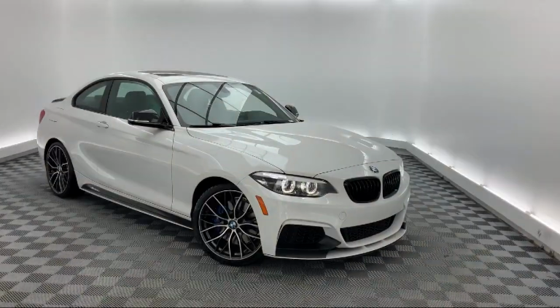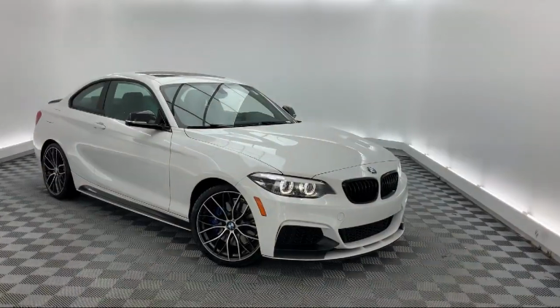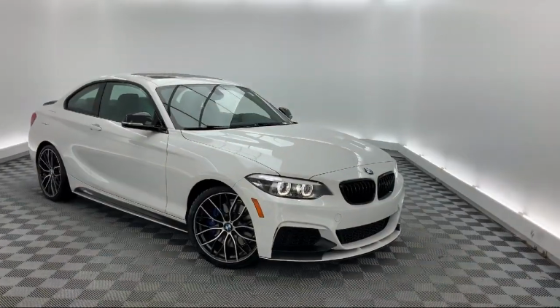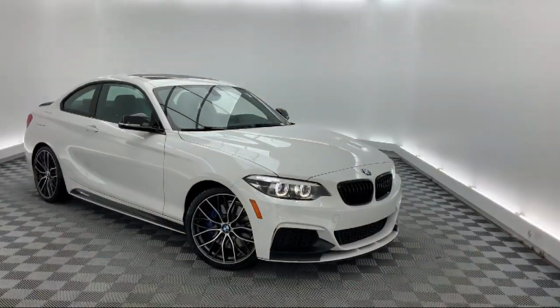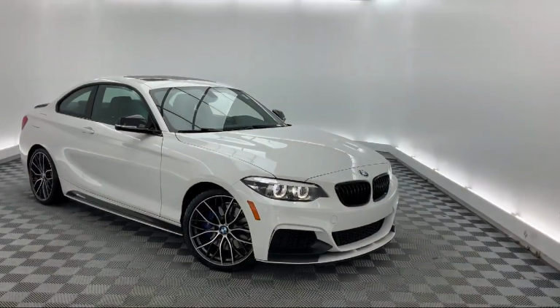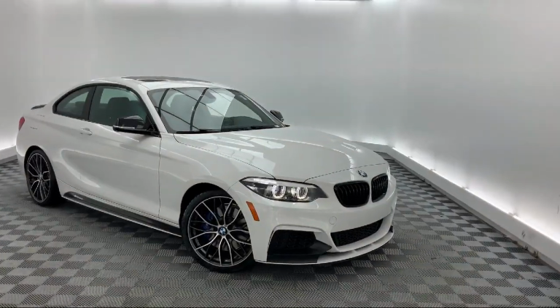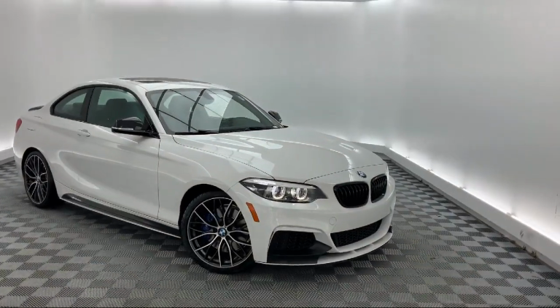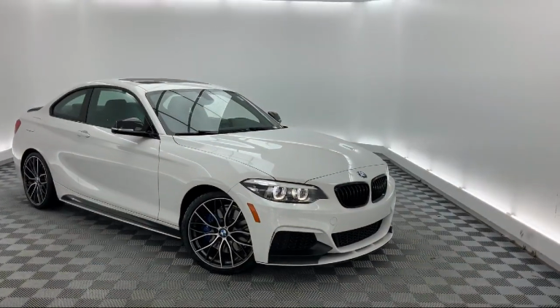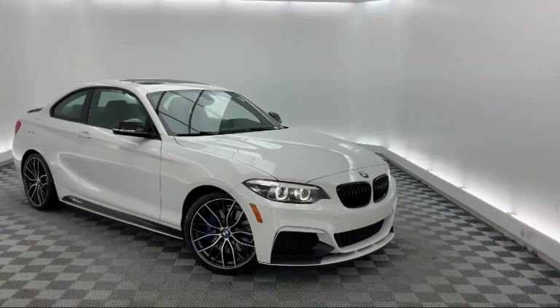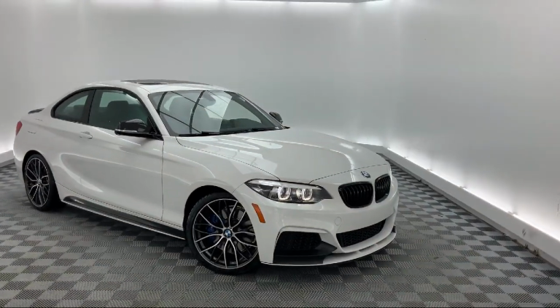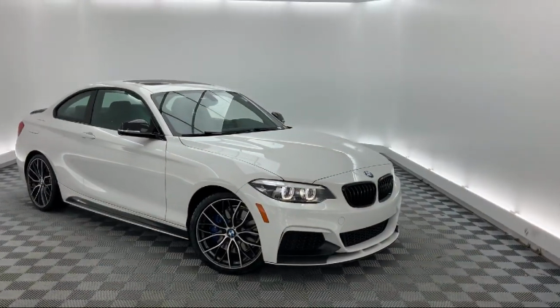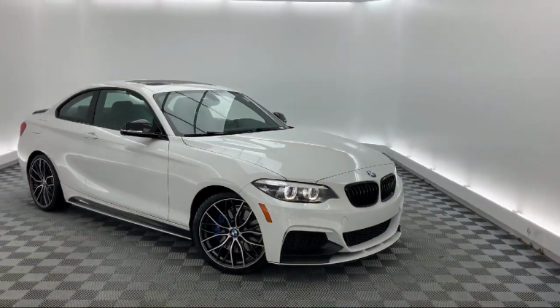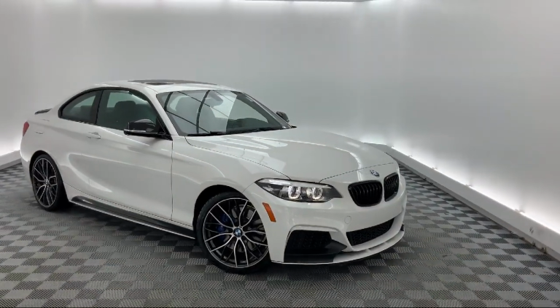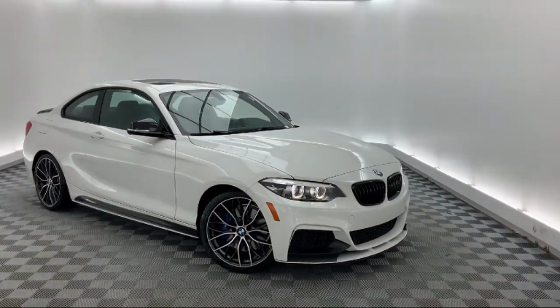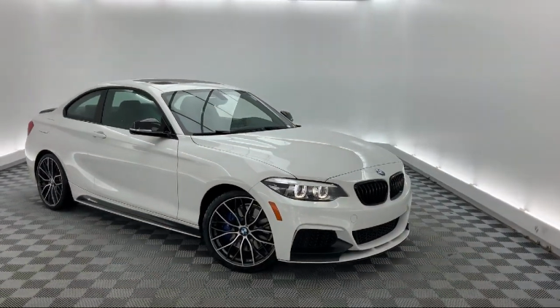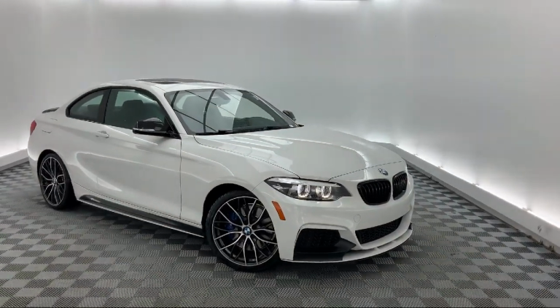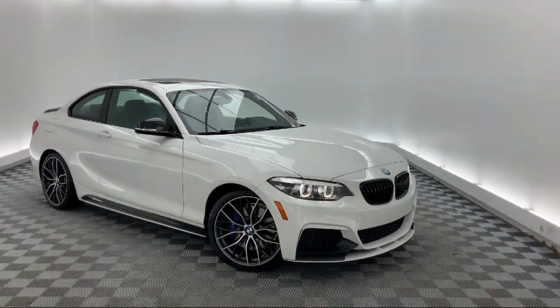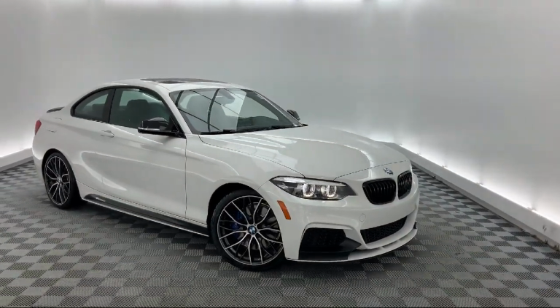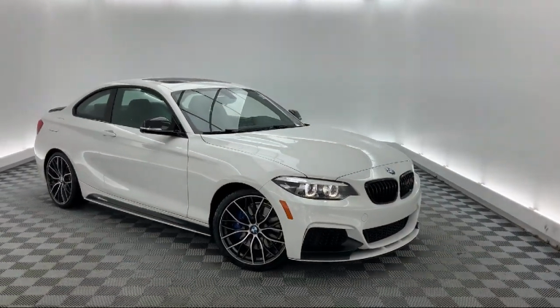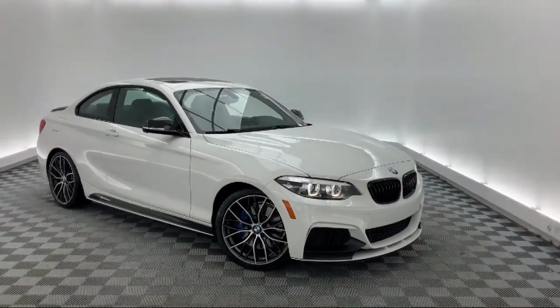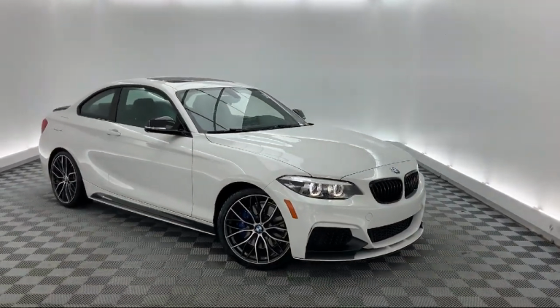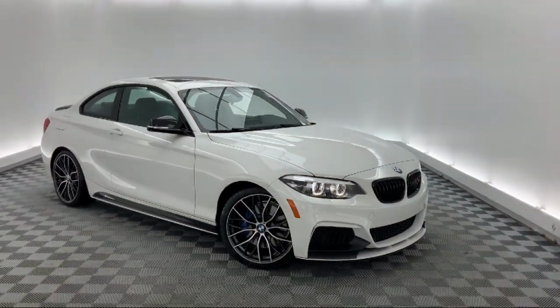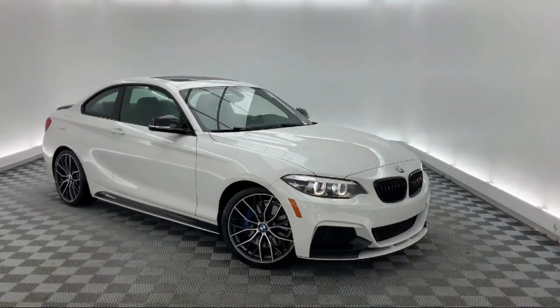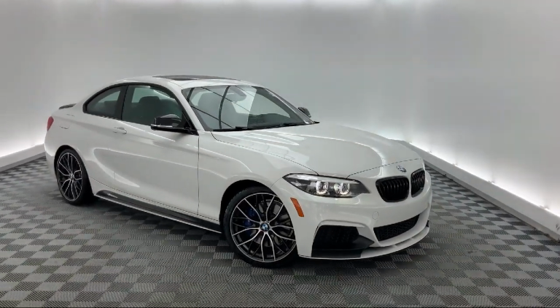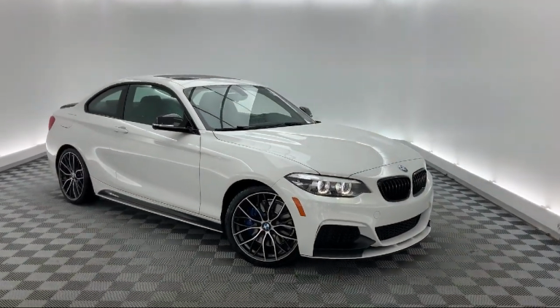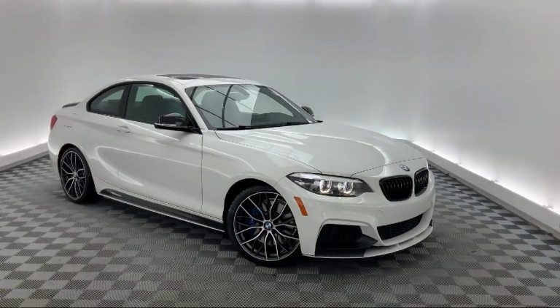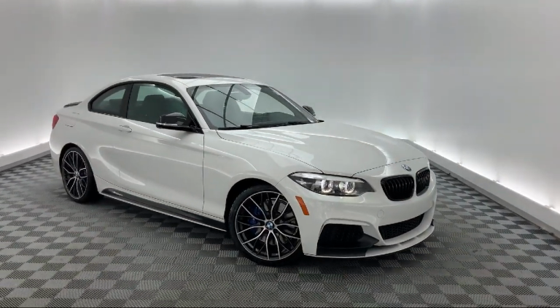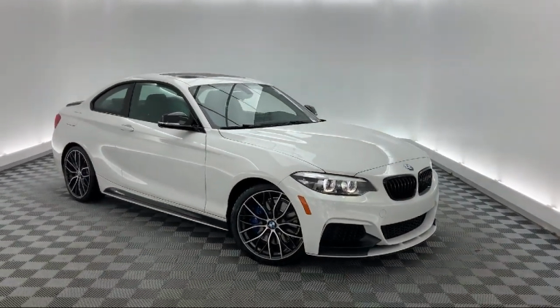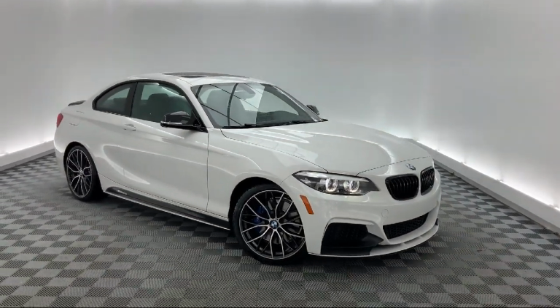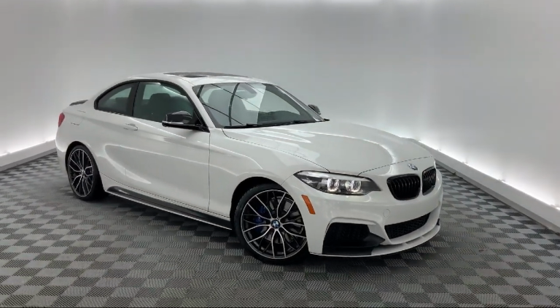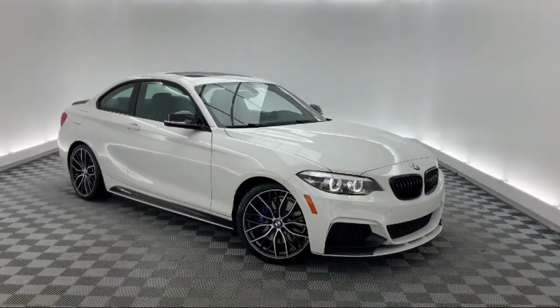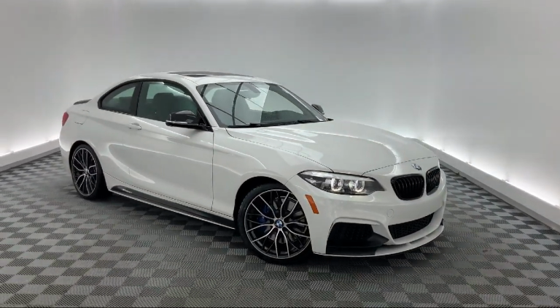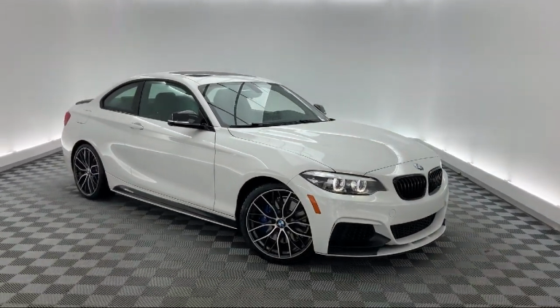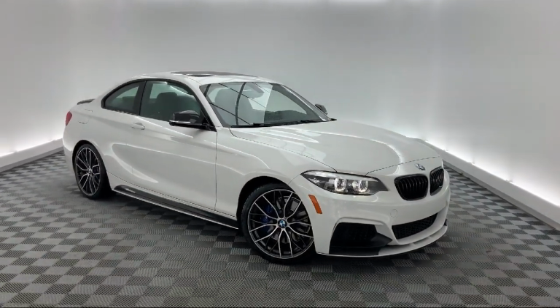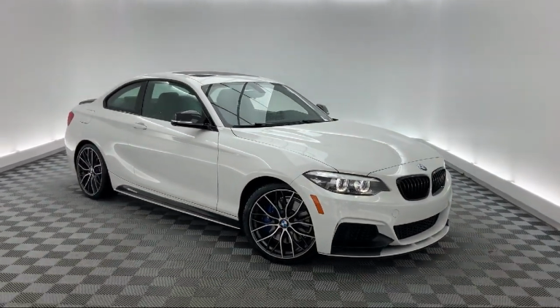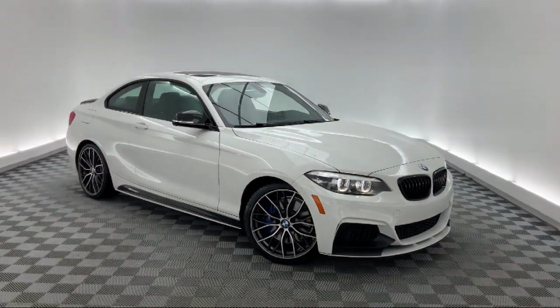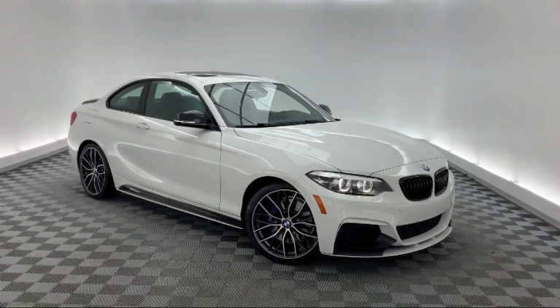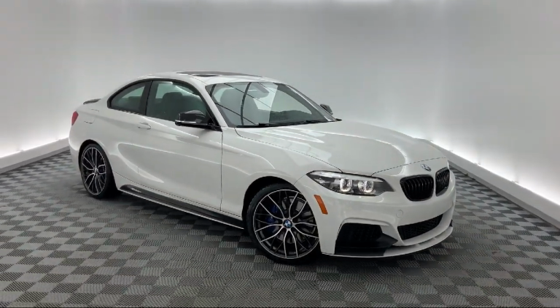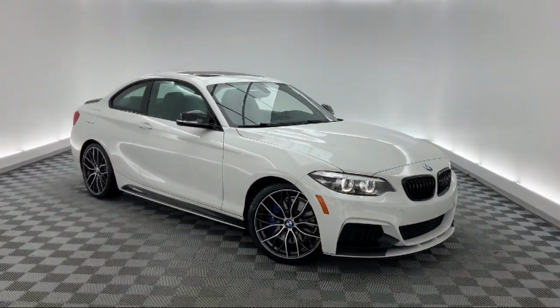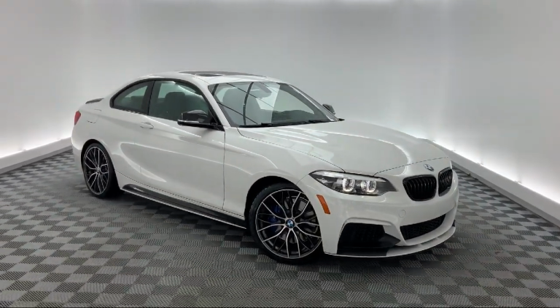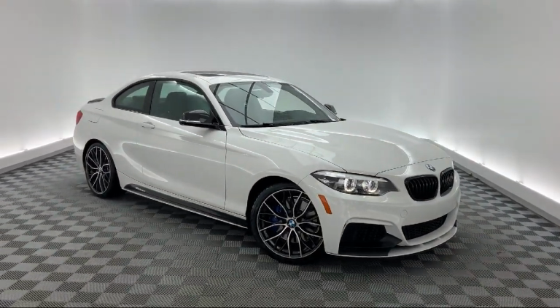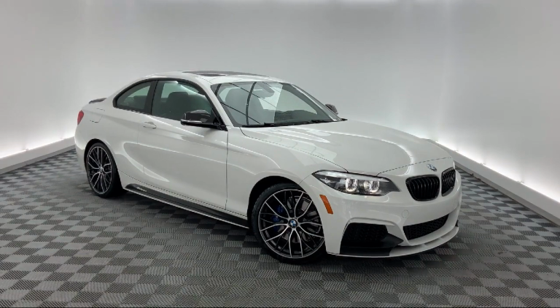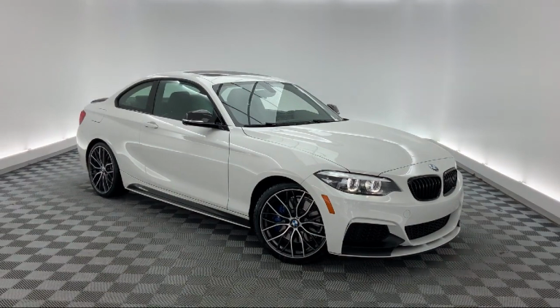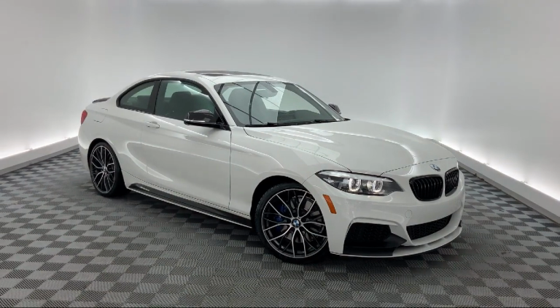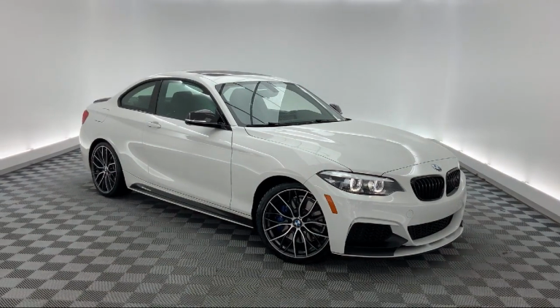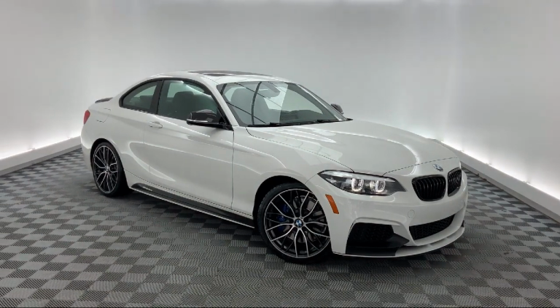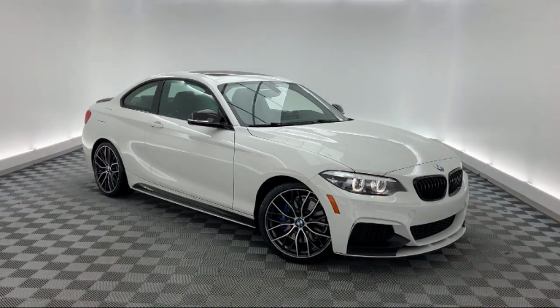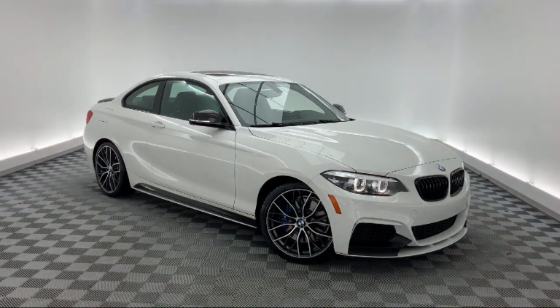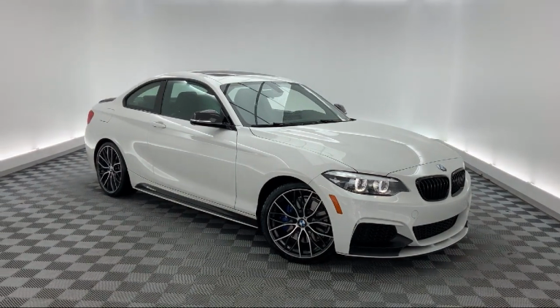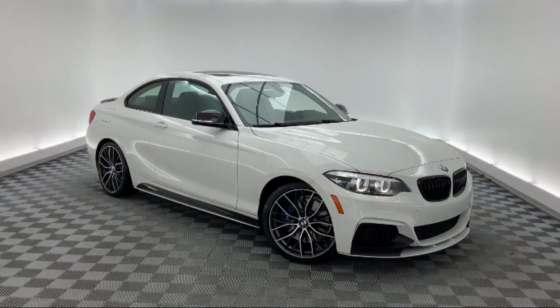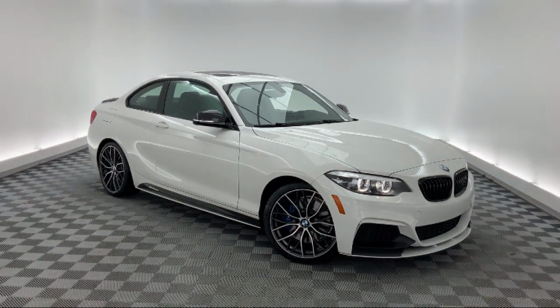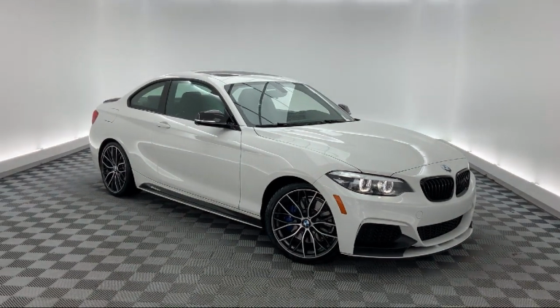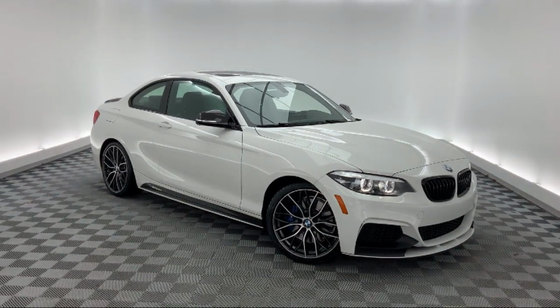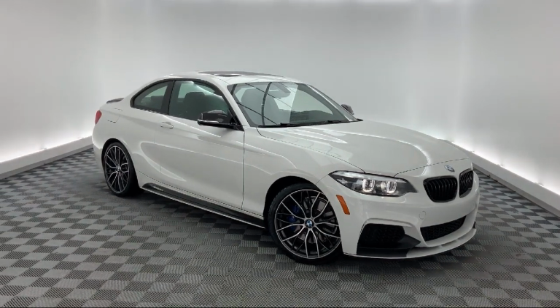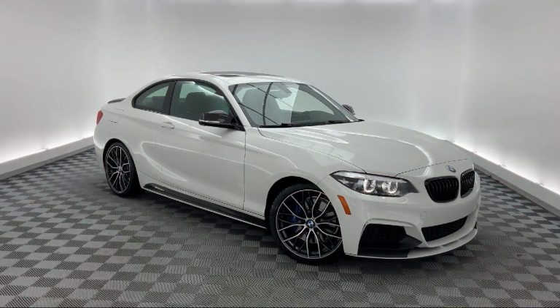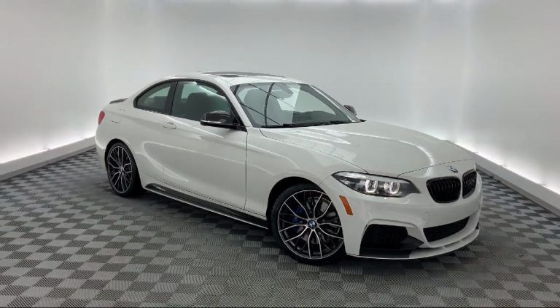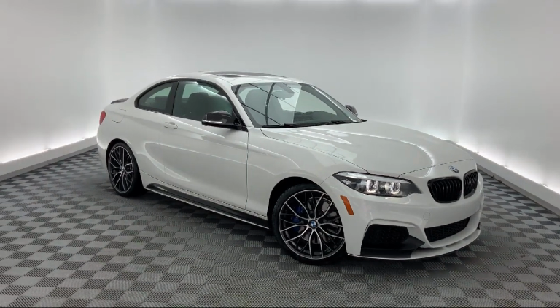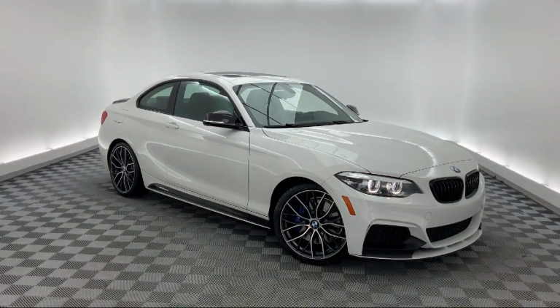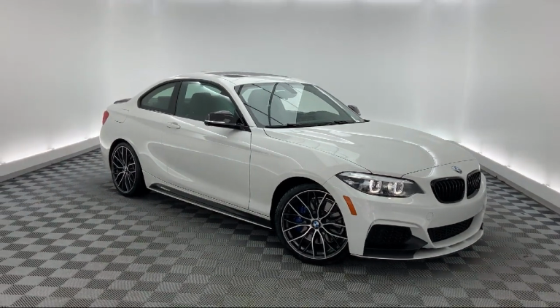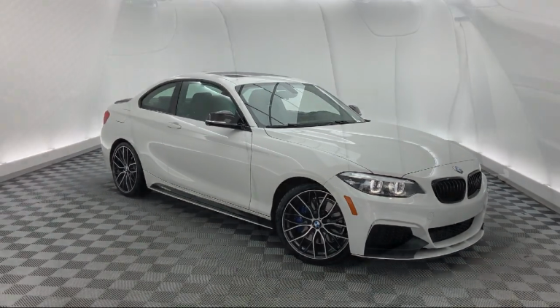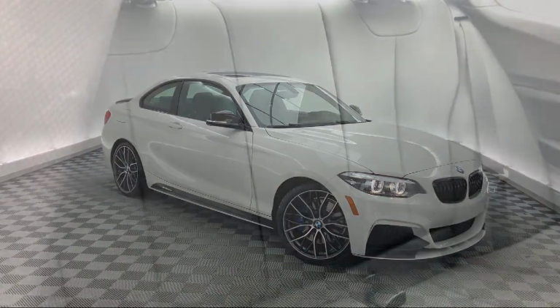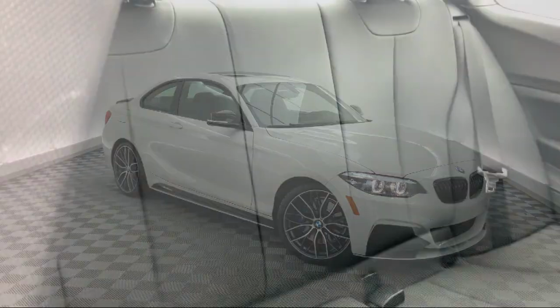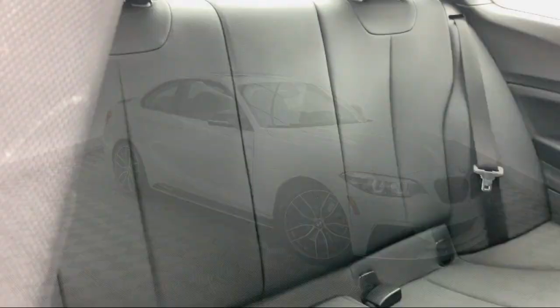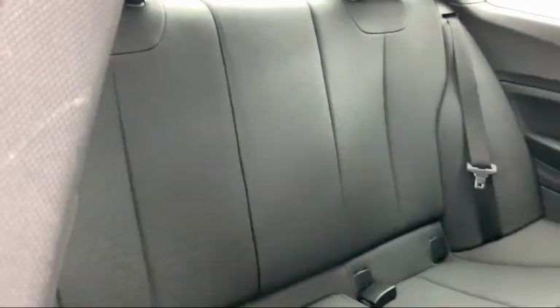It also features a rear-view camera, keyless entry, split fold-down rear seat, and has less than 30,000 miles on the odometer.